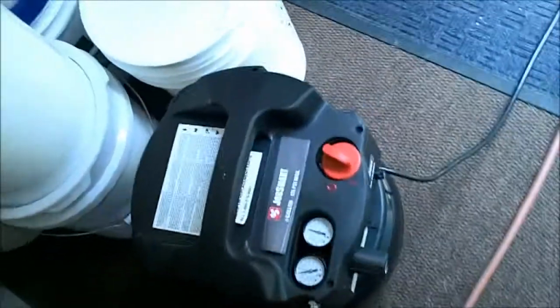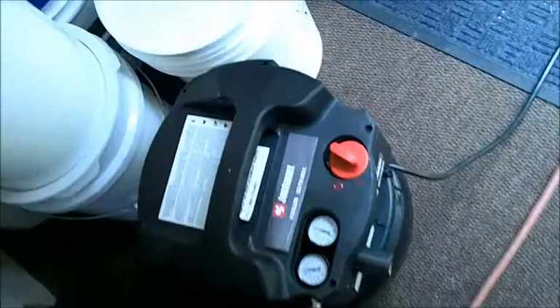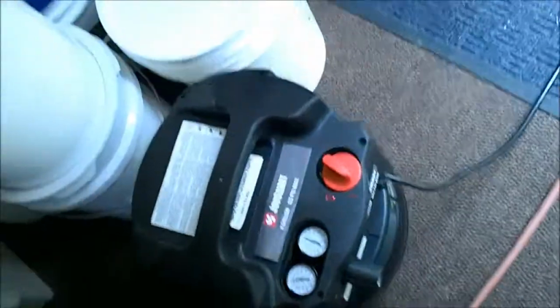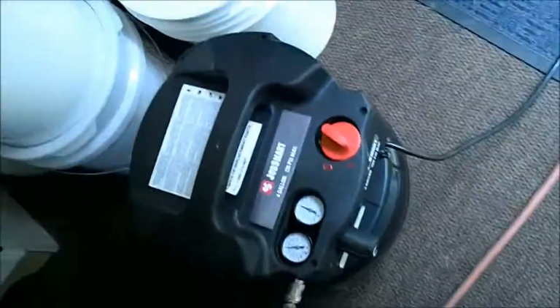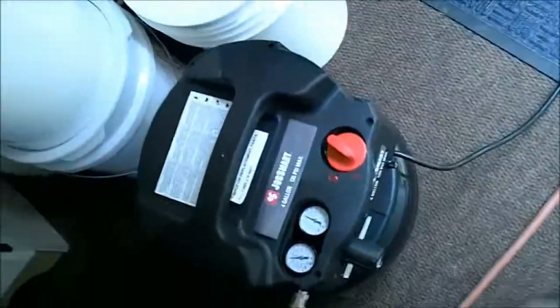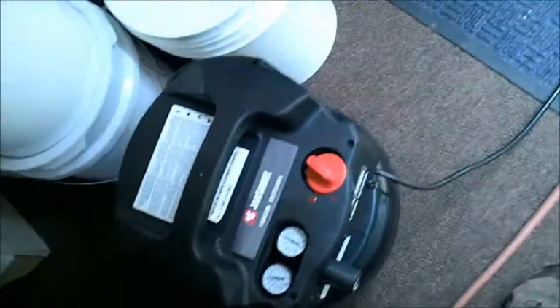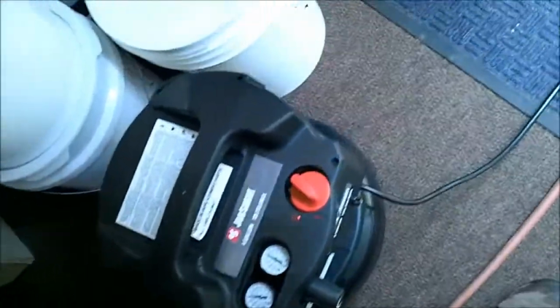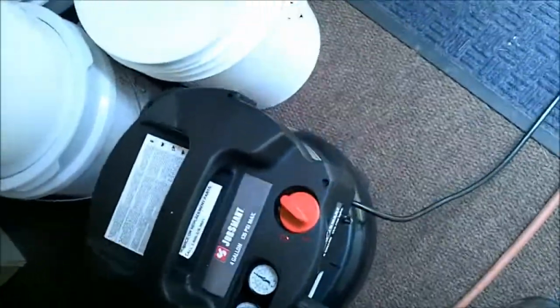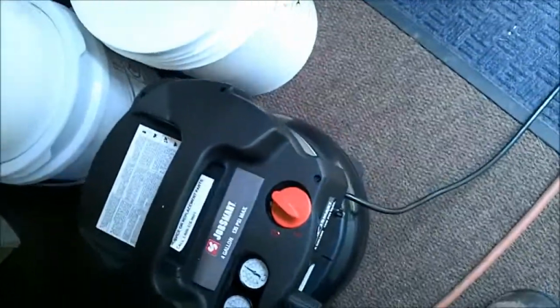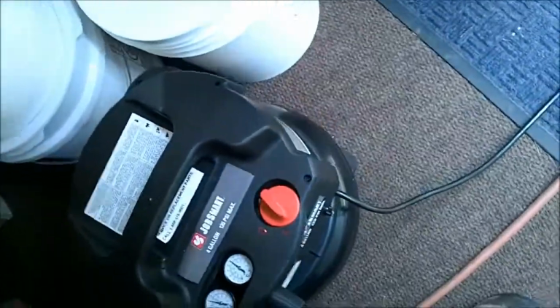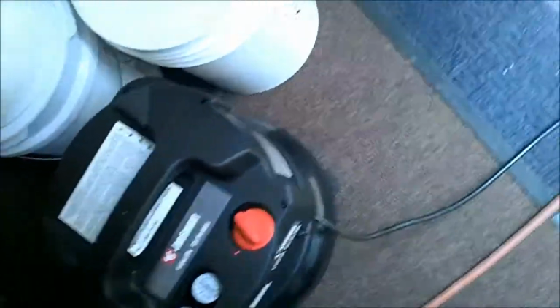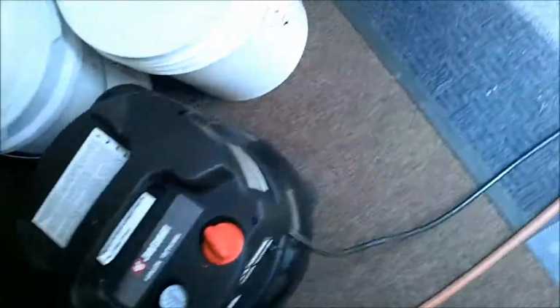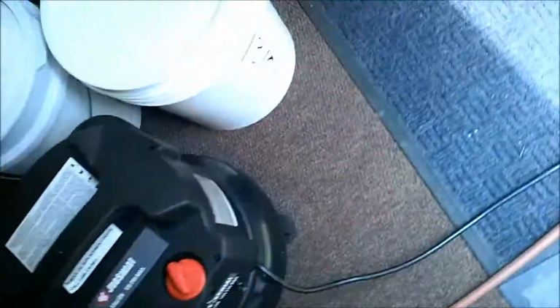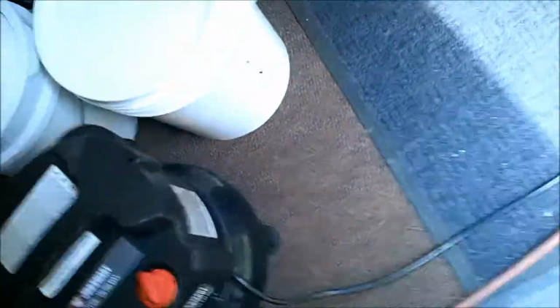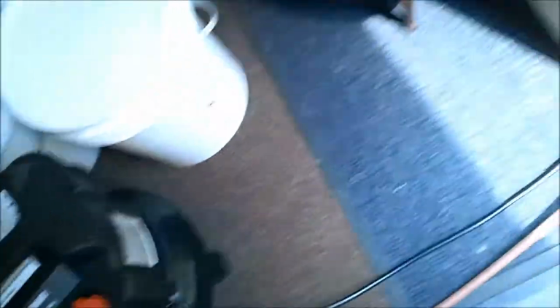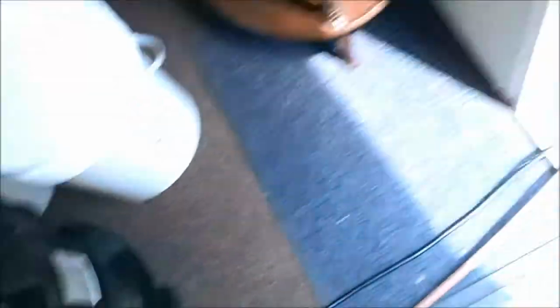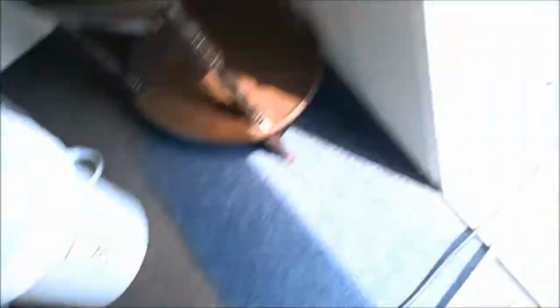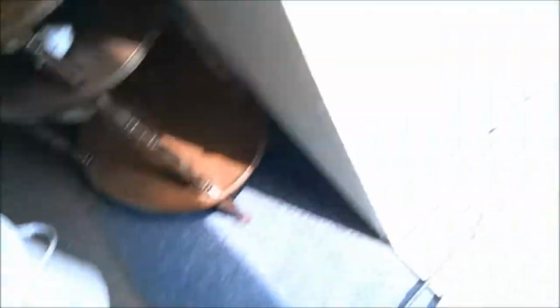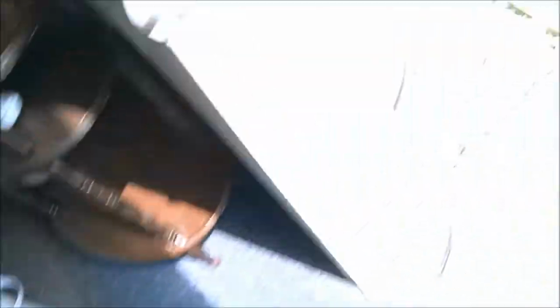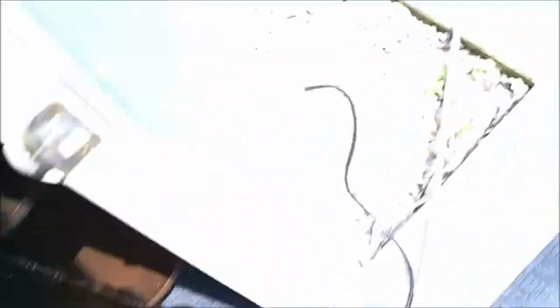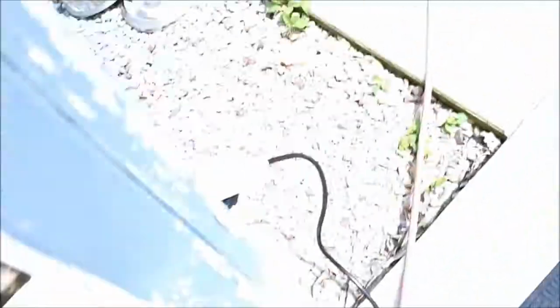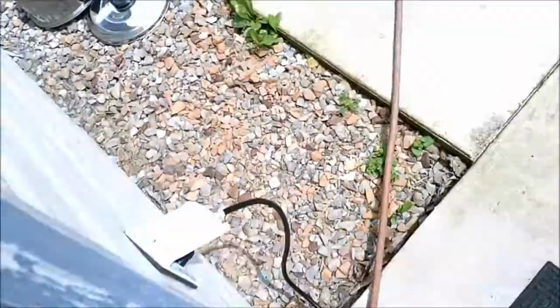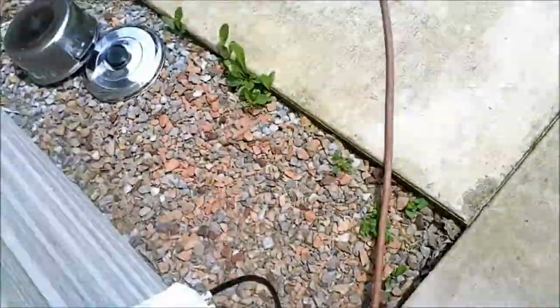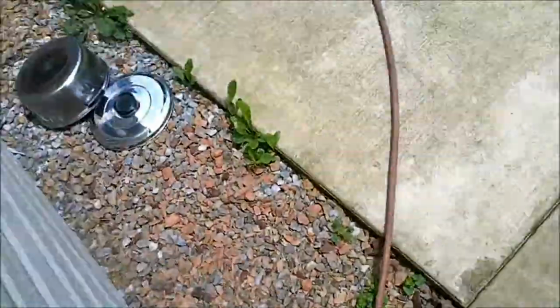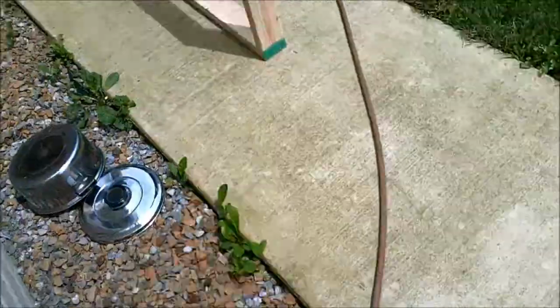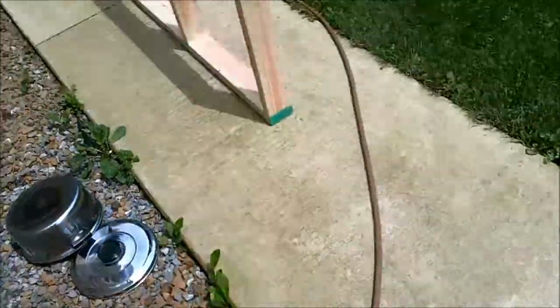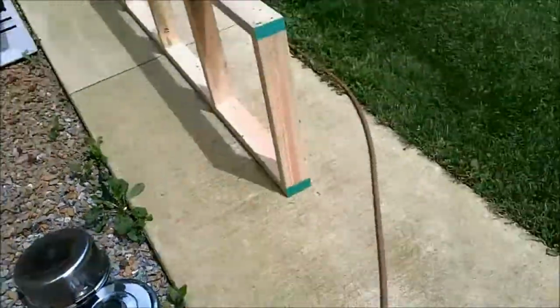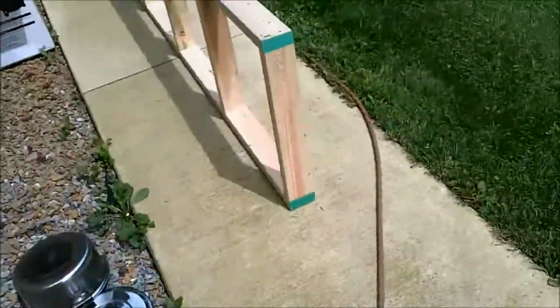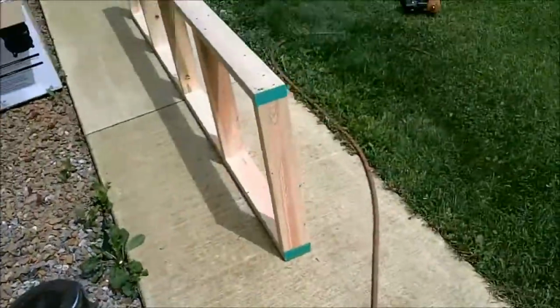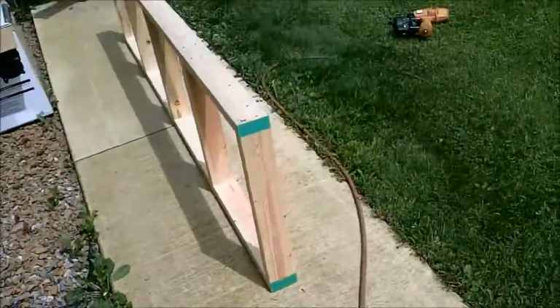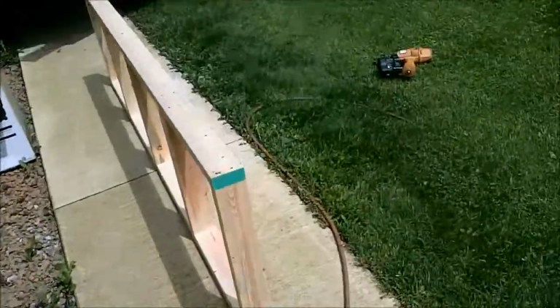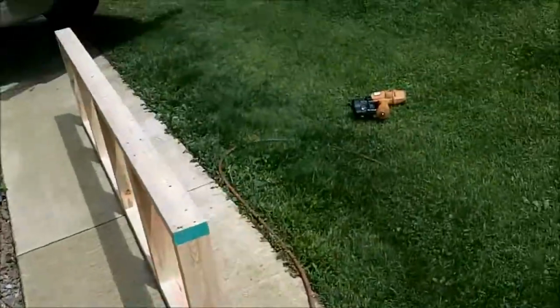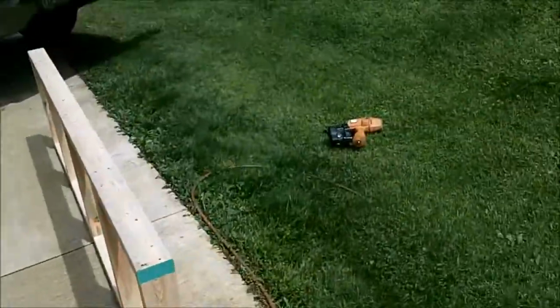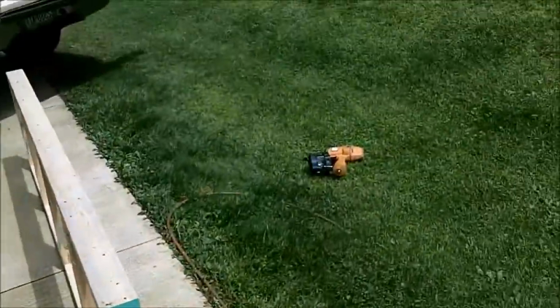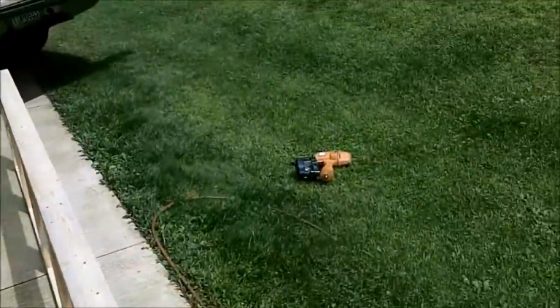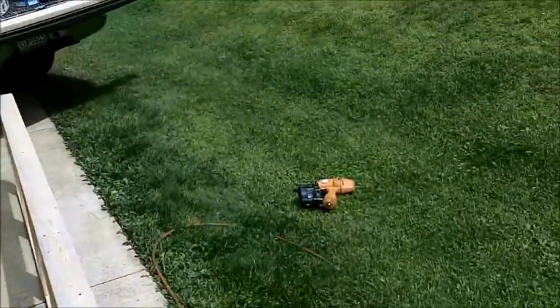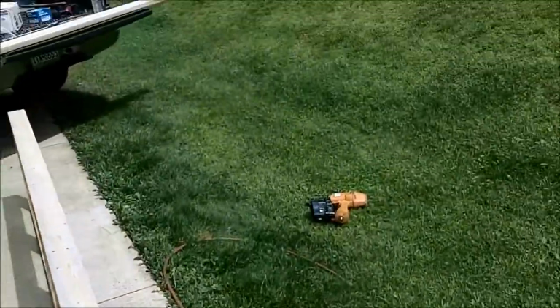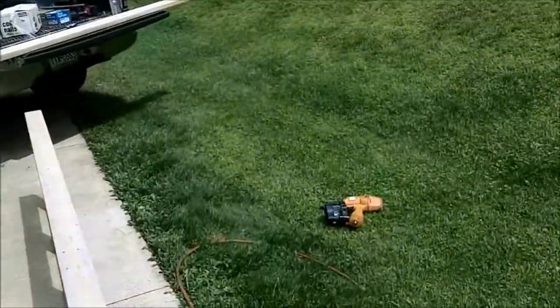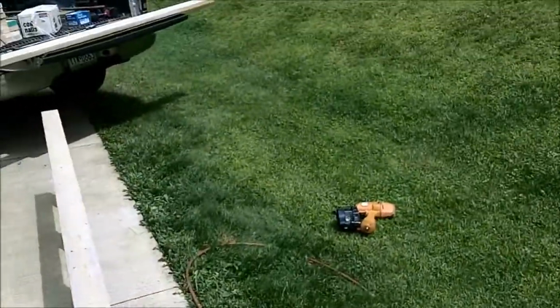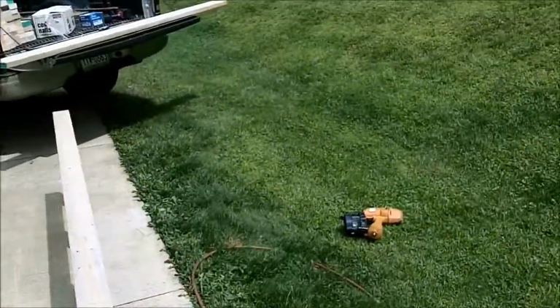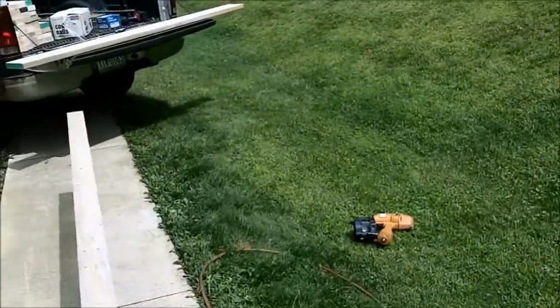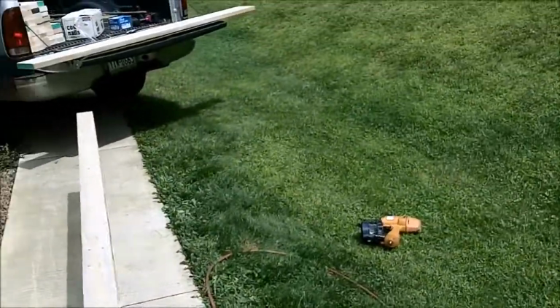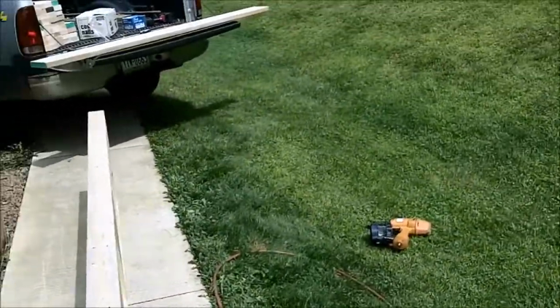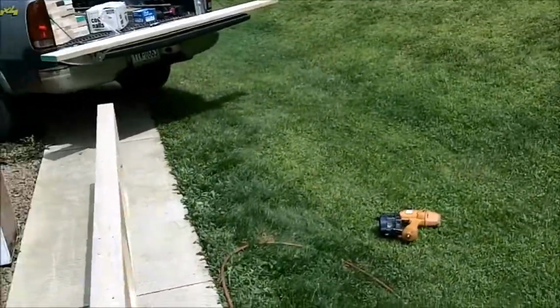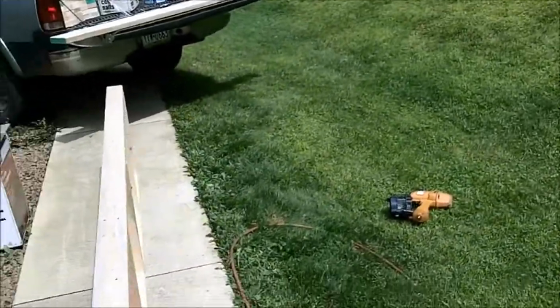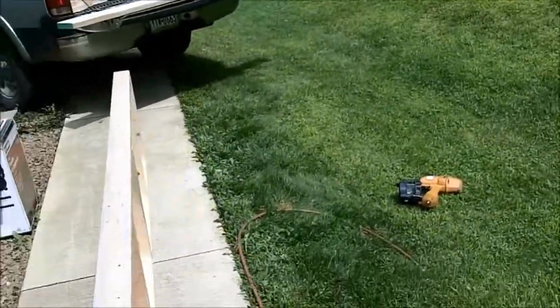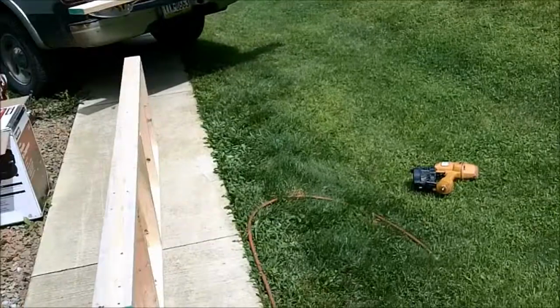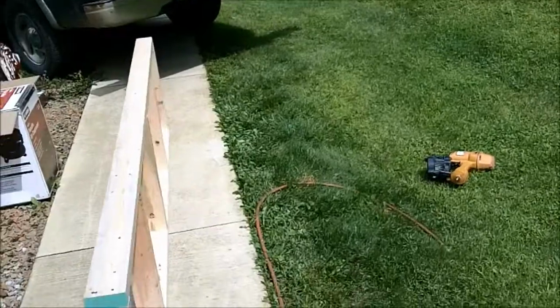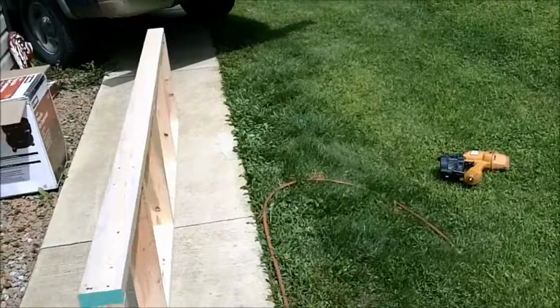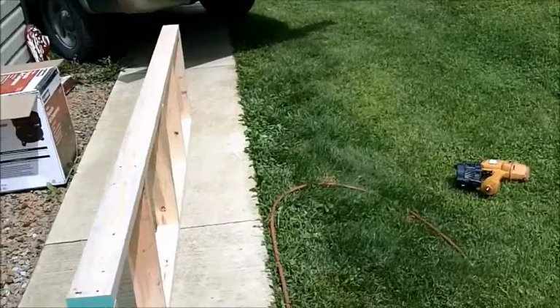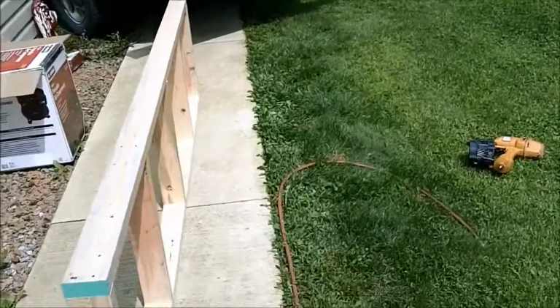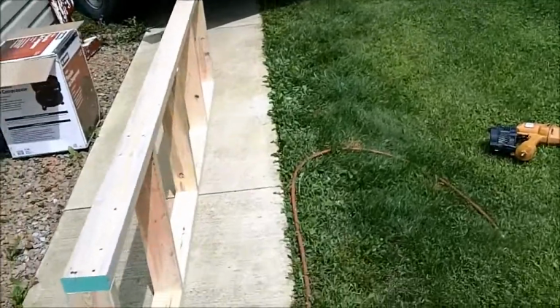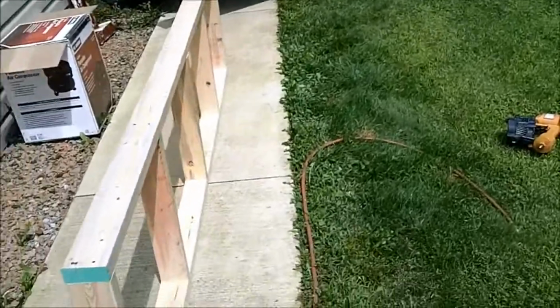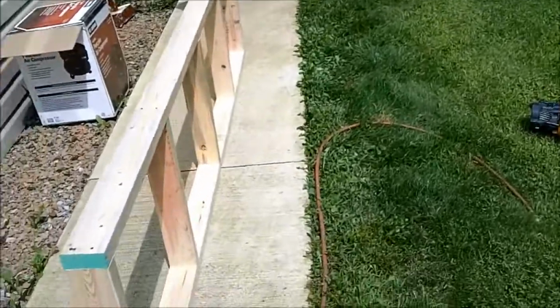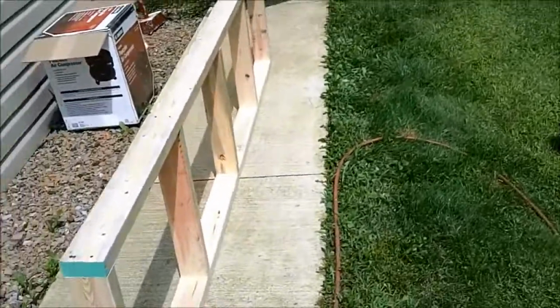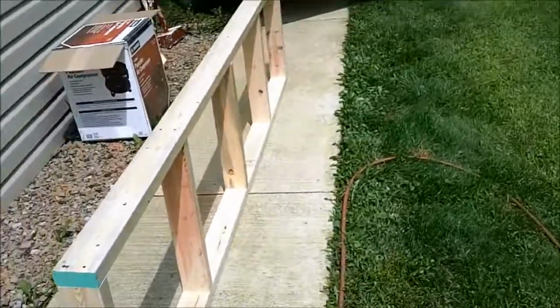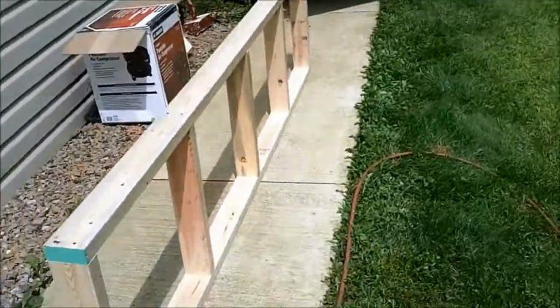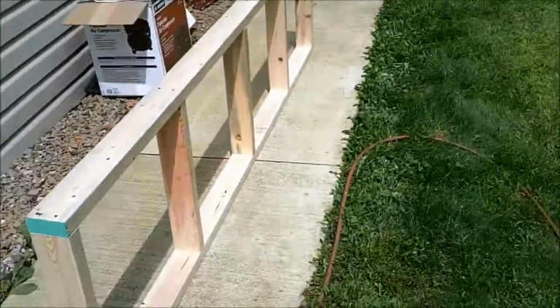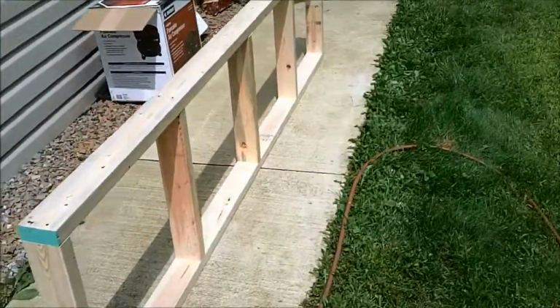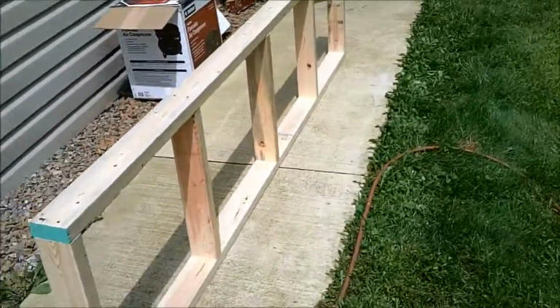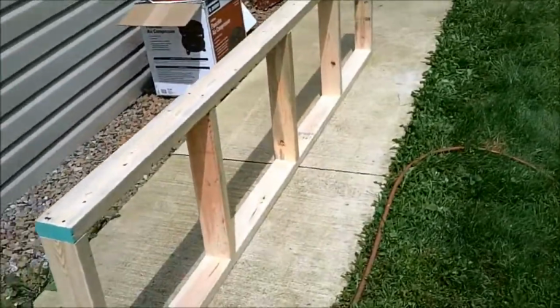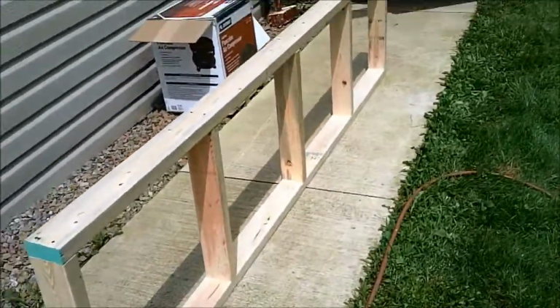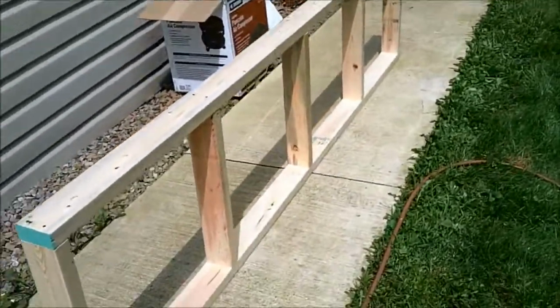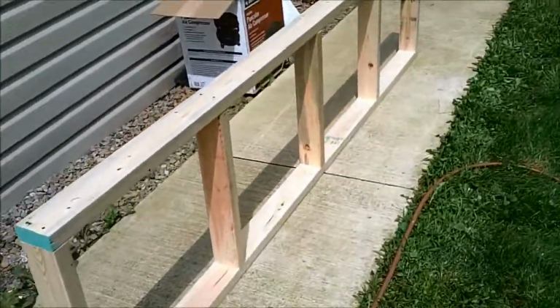I went and rented me an air nailer and pulled my little compressor up here — I got a bigger one down there, but got me the air nailer. Start making our frames.